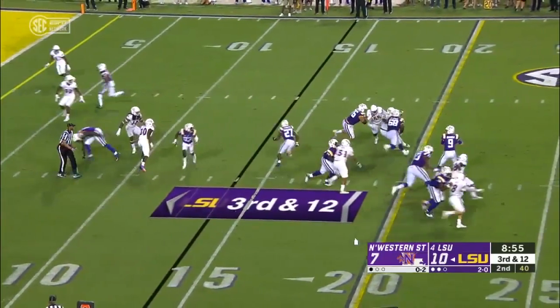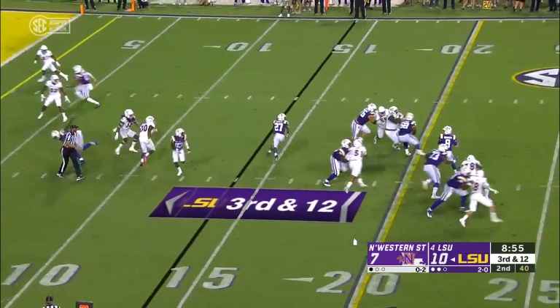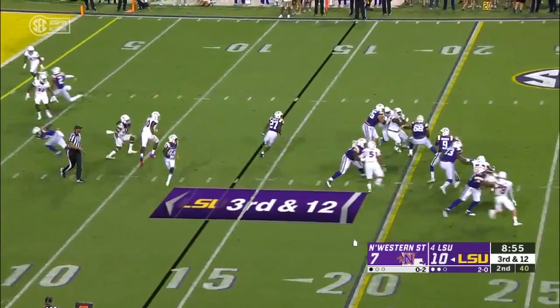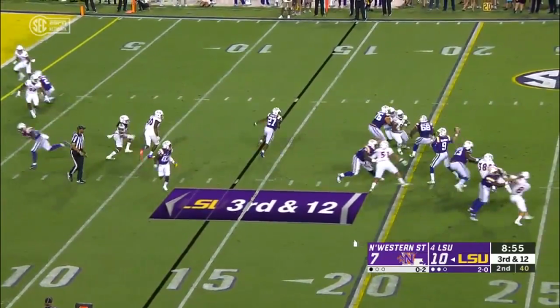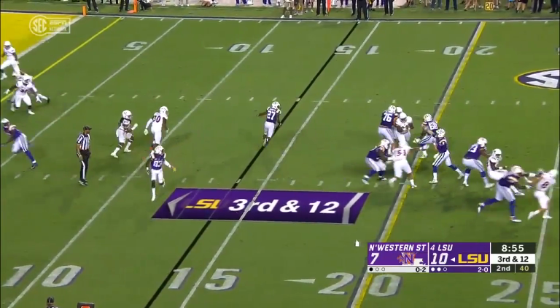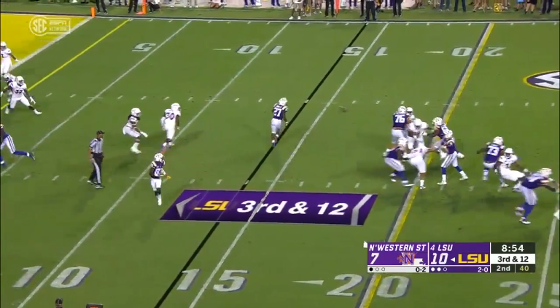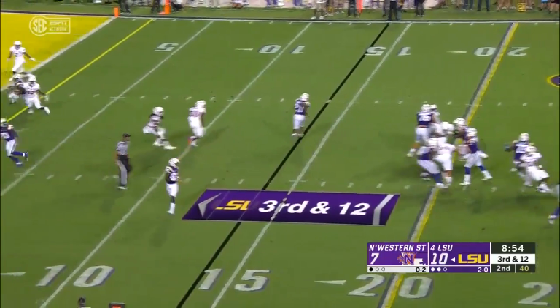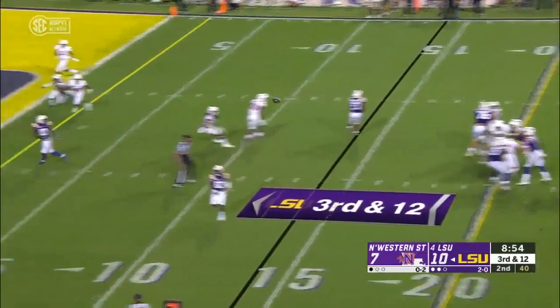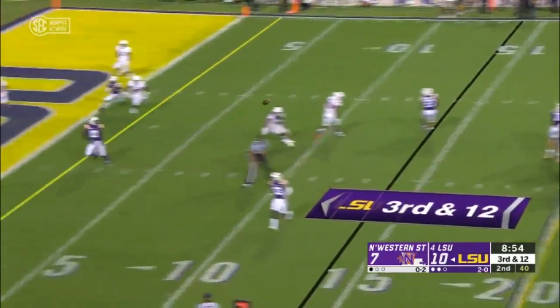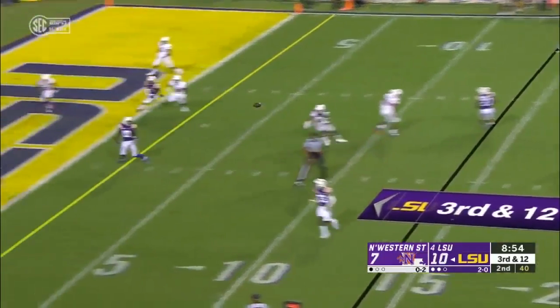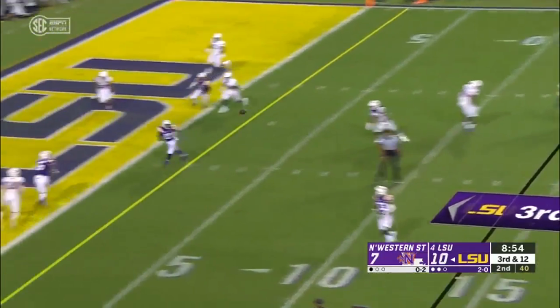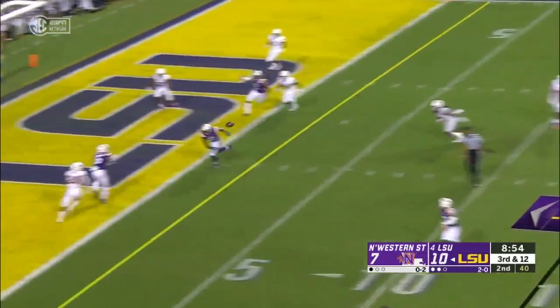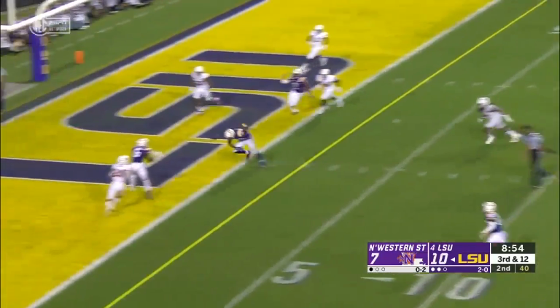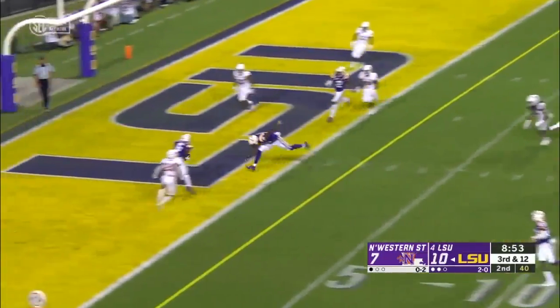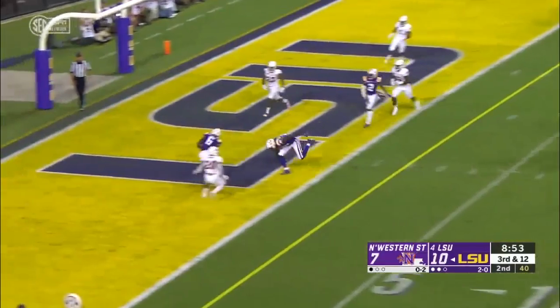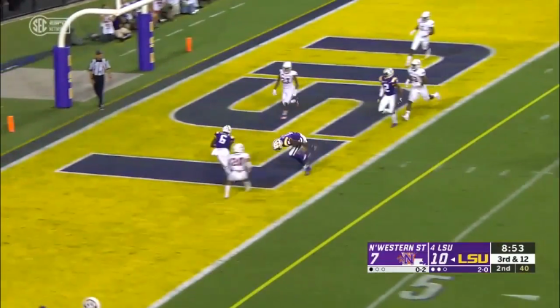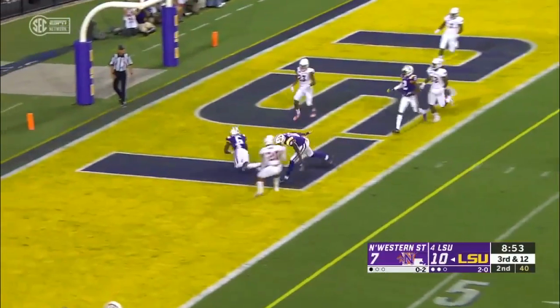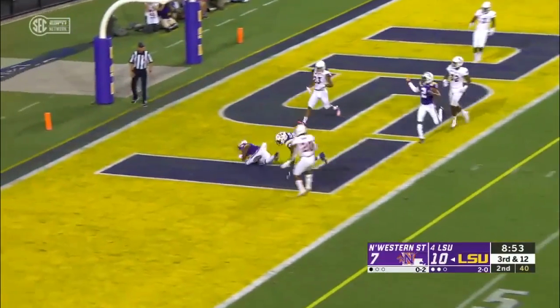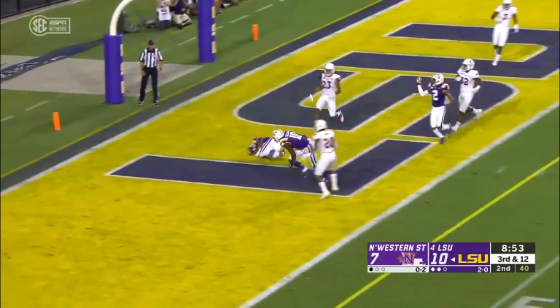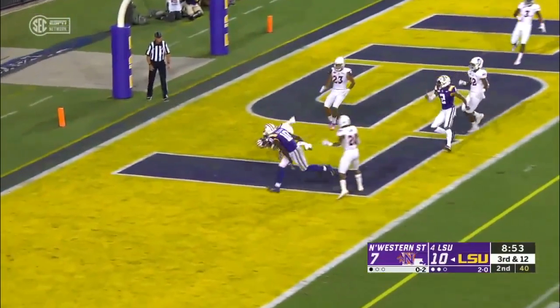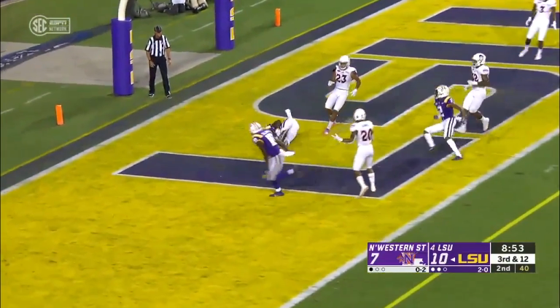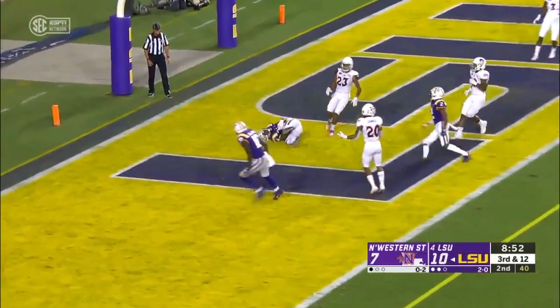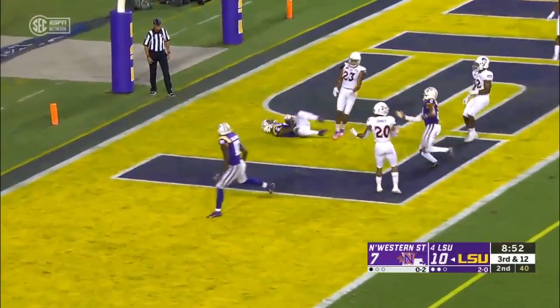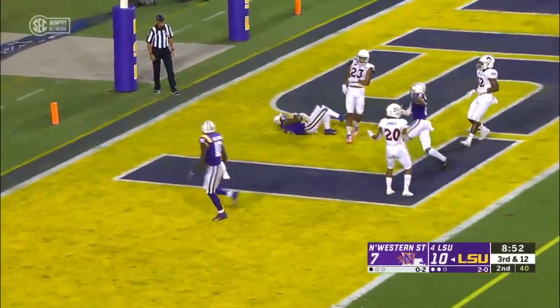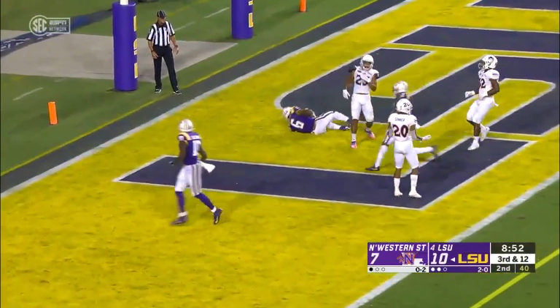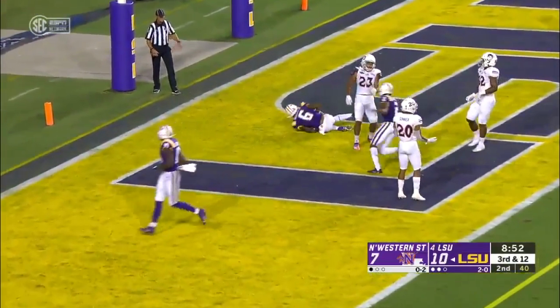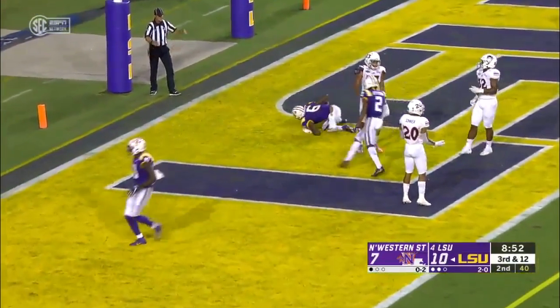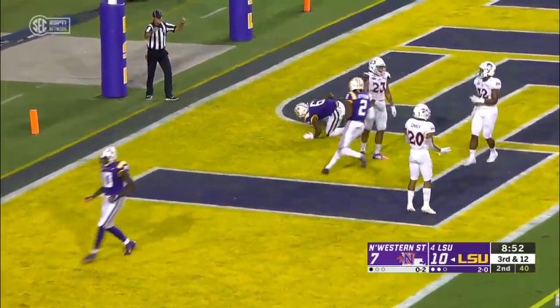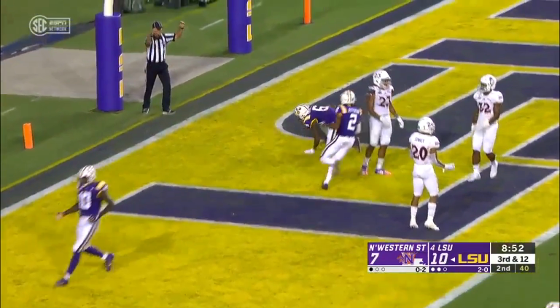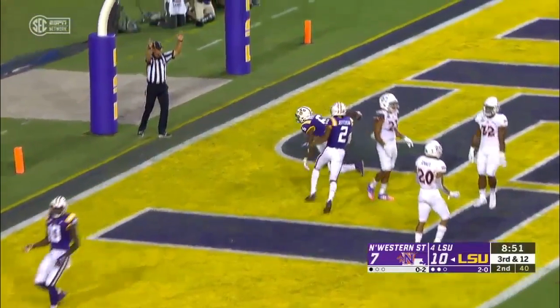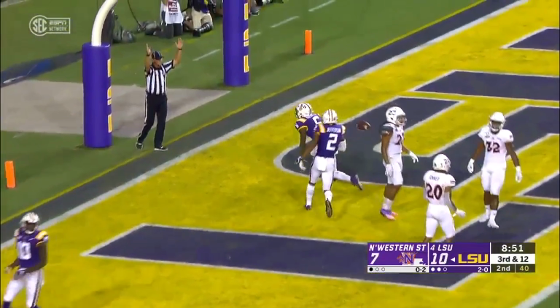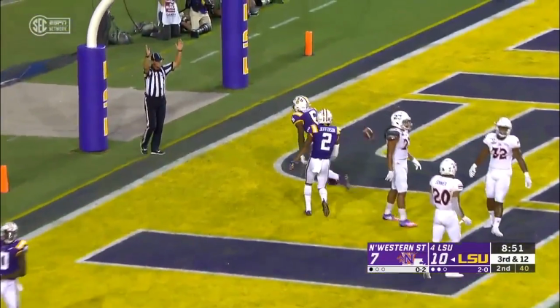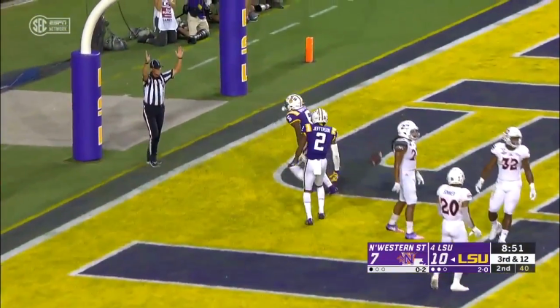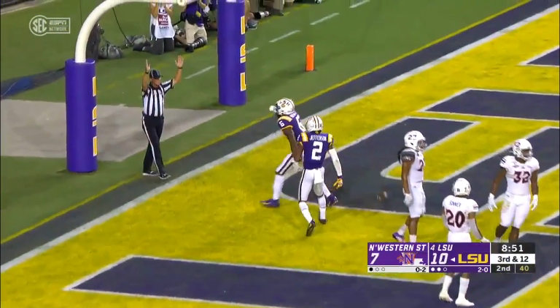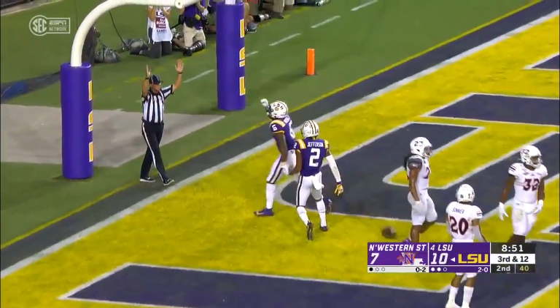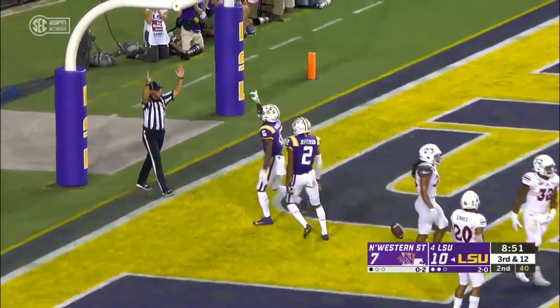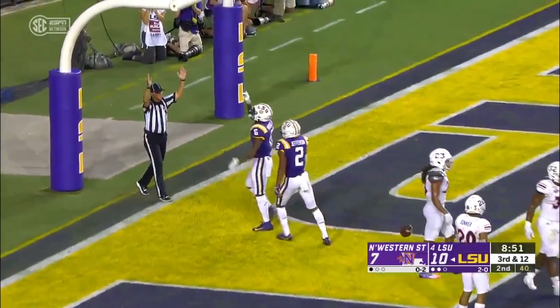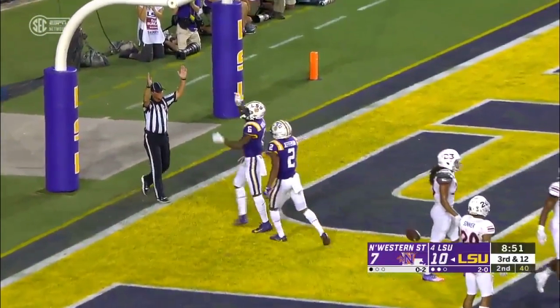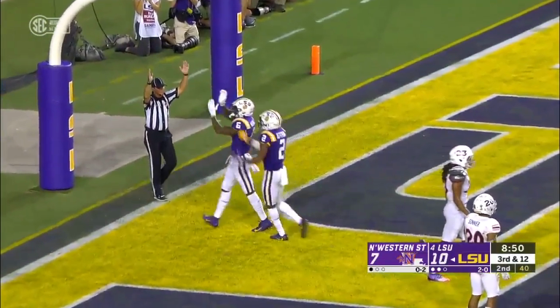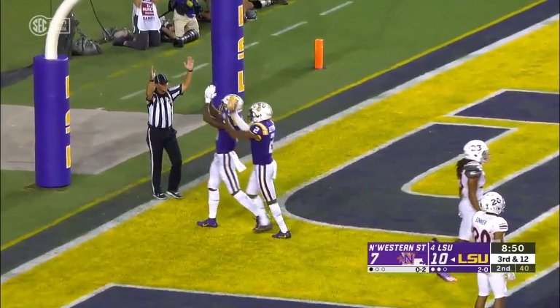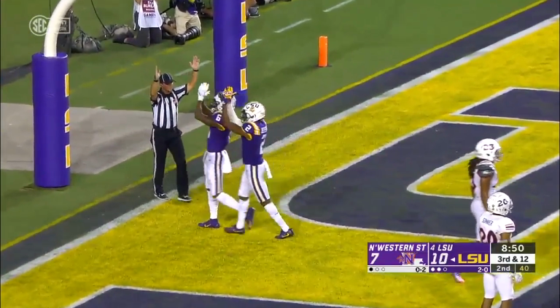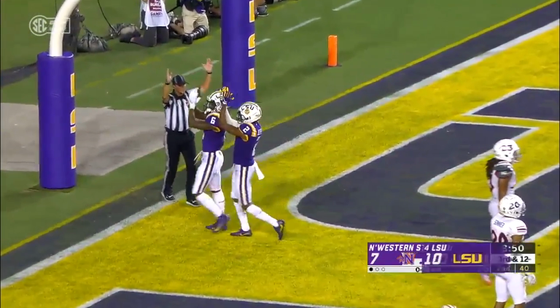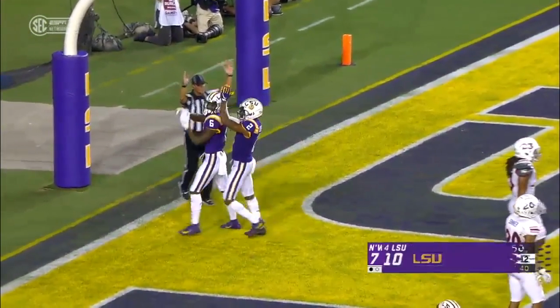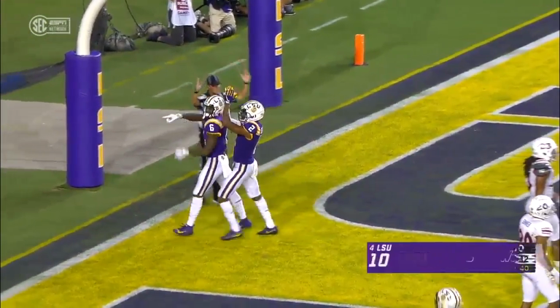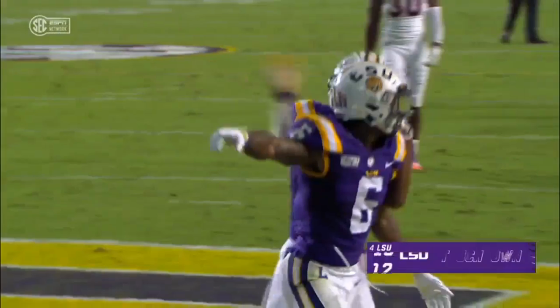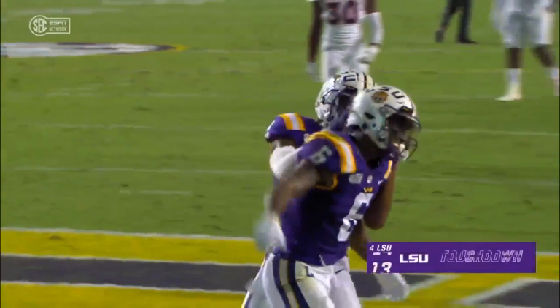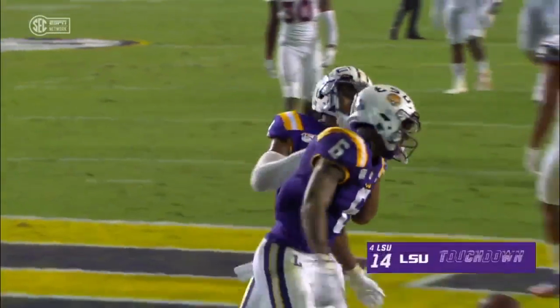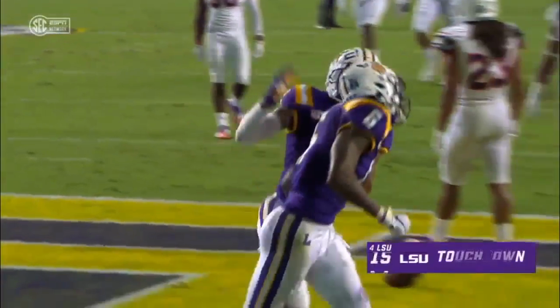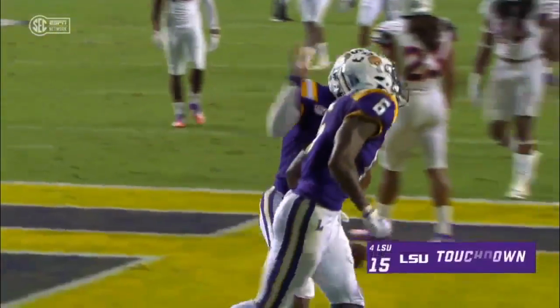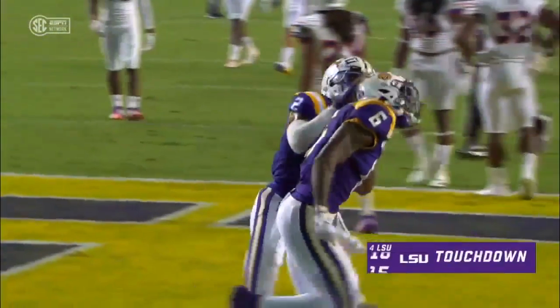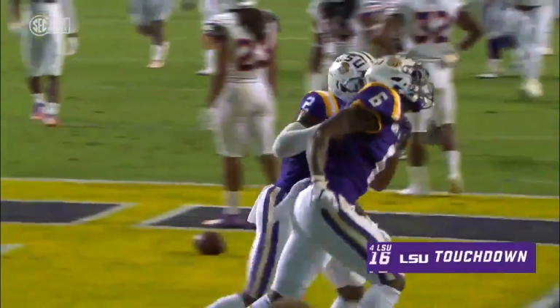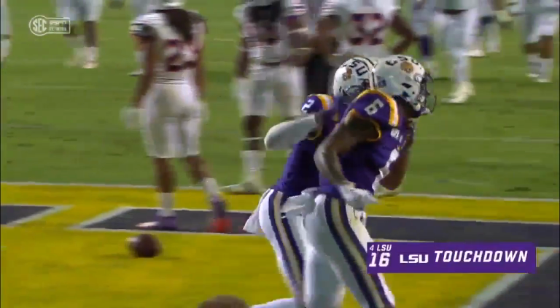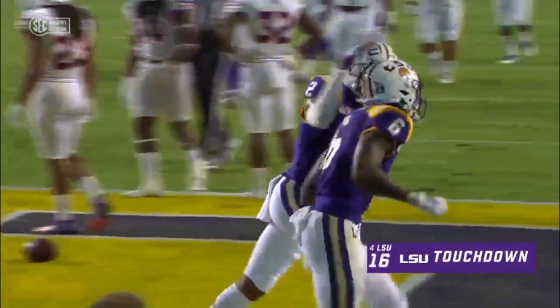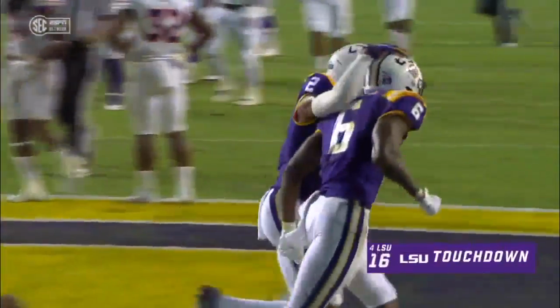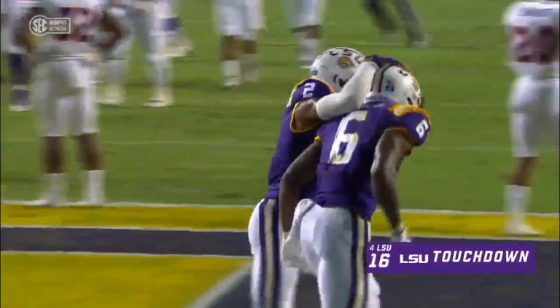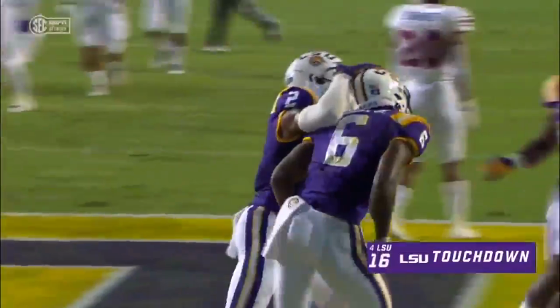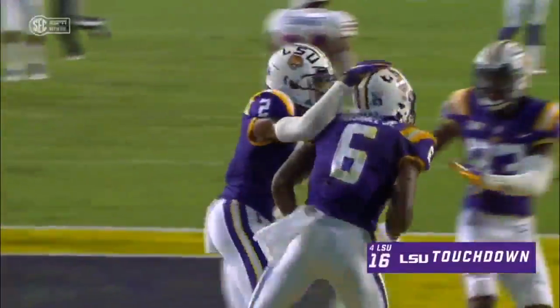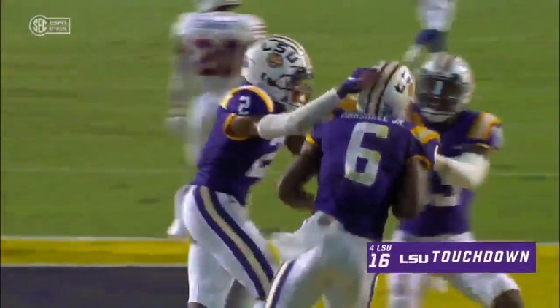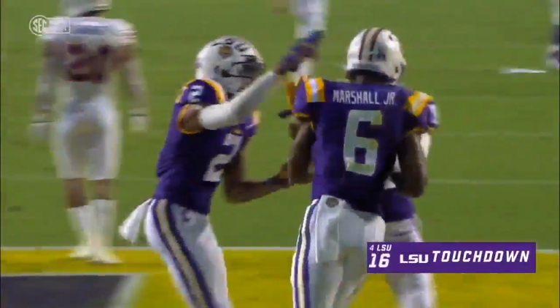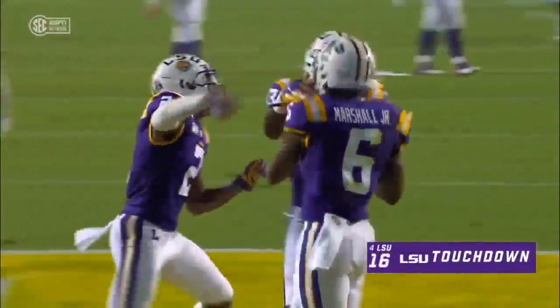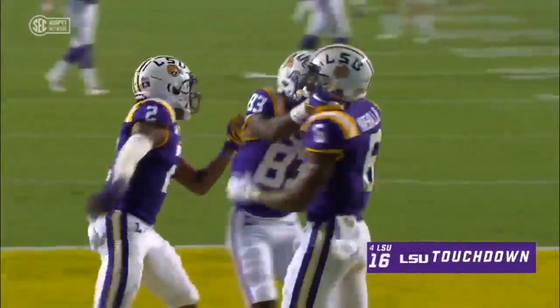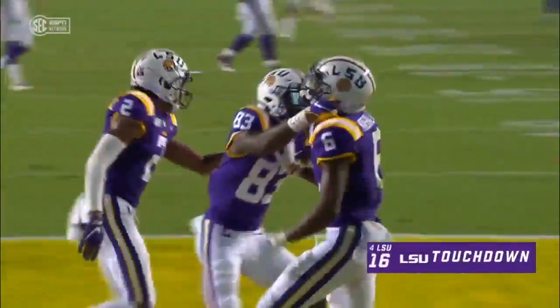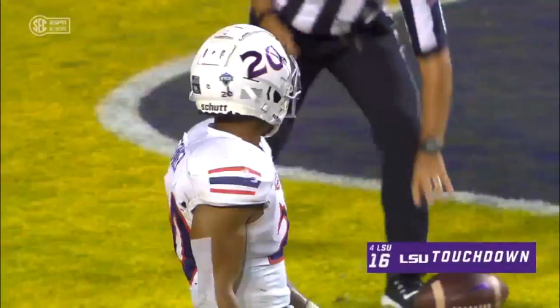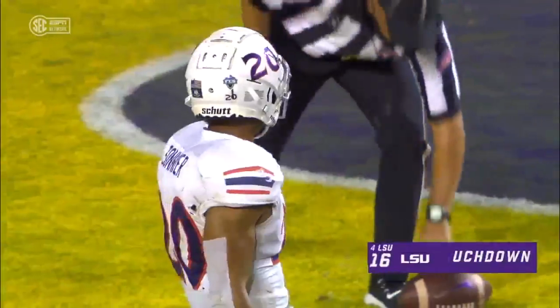Burrow aiming in zone — and it gets through, into the hands of Terrace Marshall. A 14-yard strike.